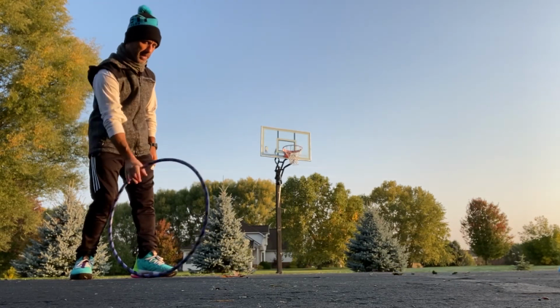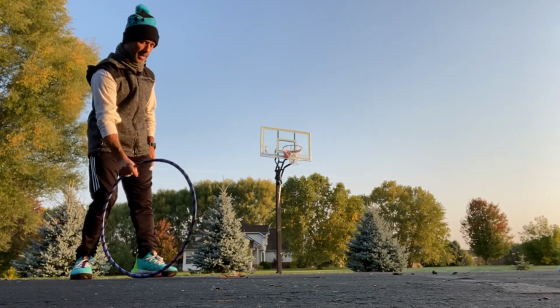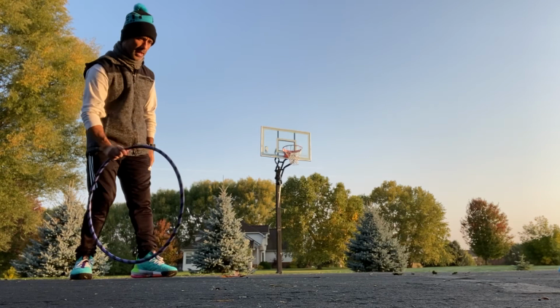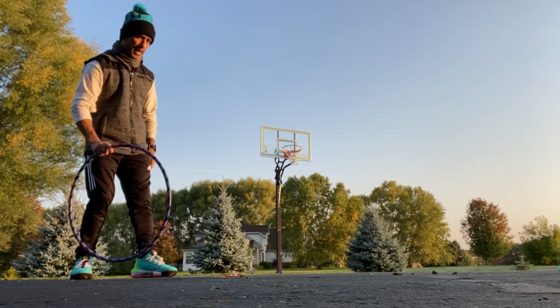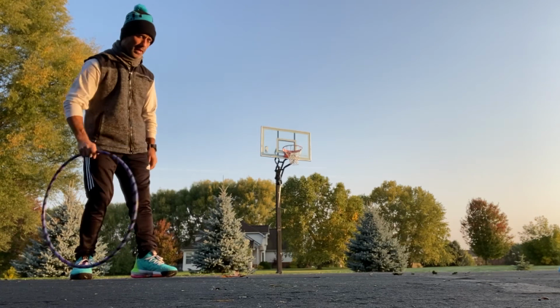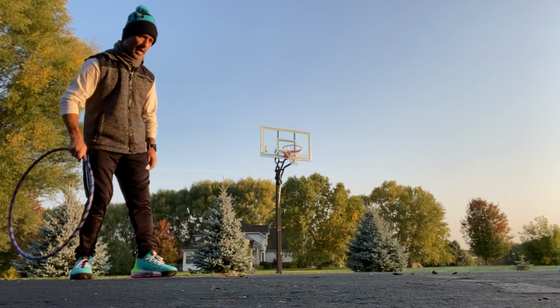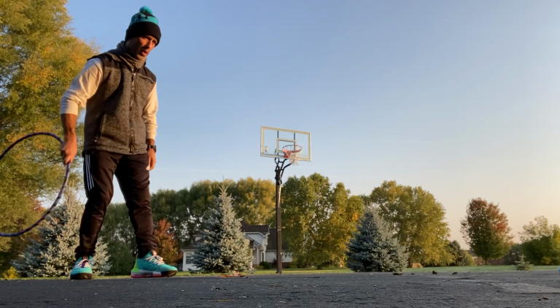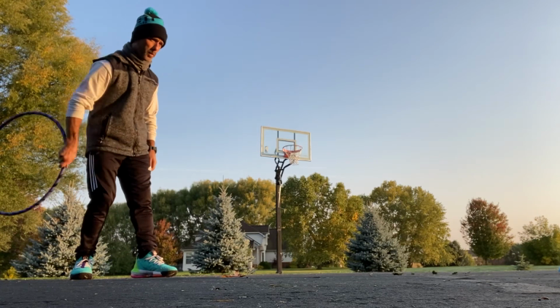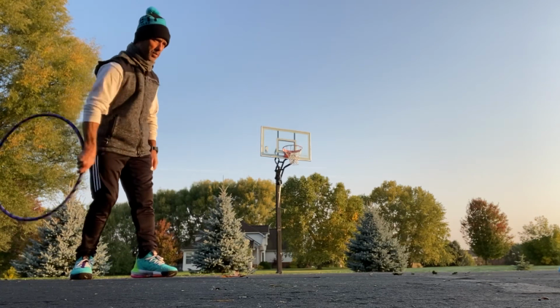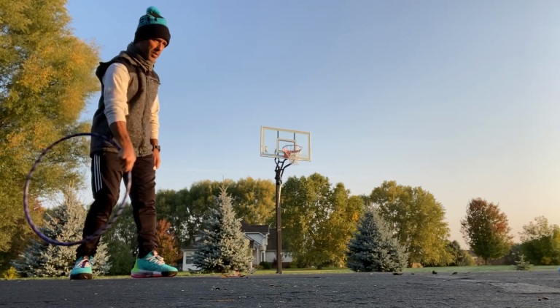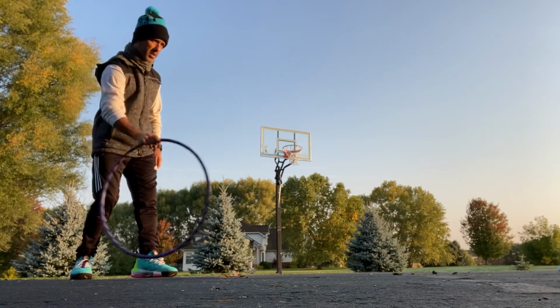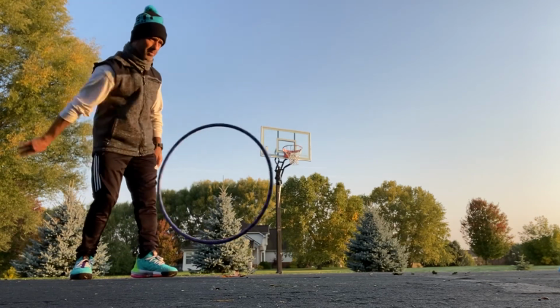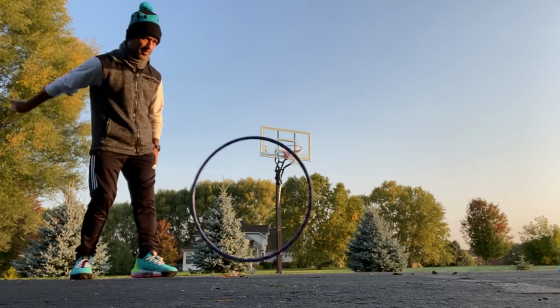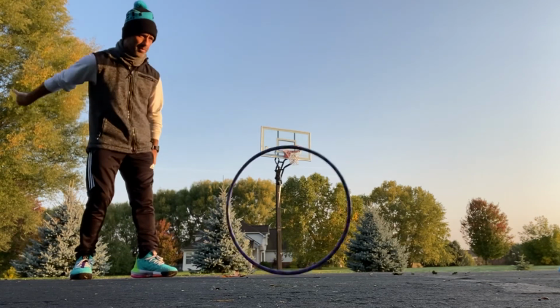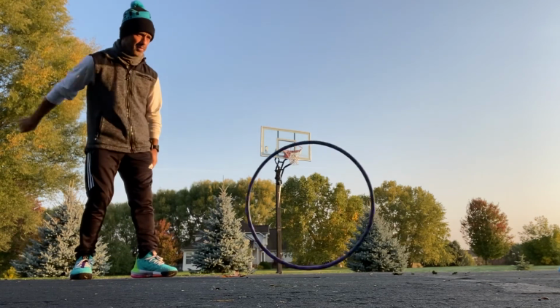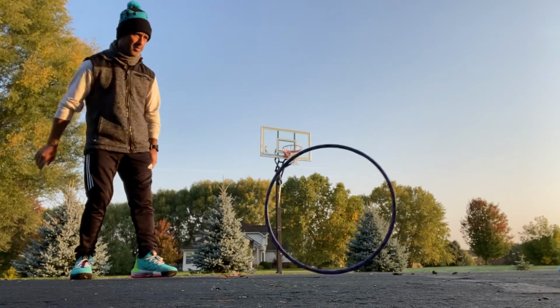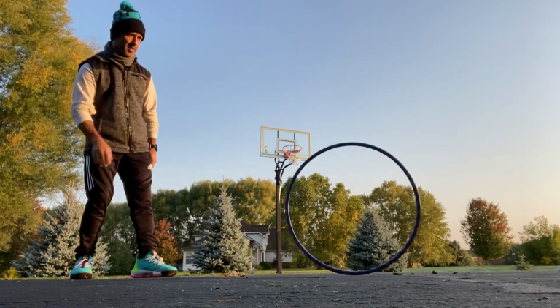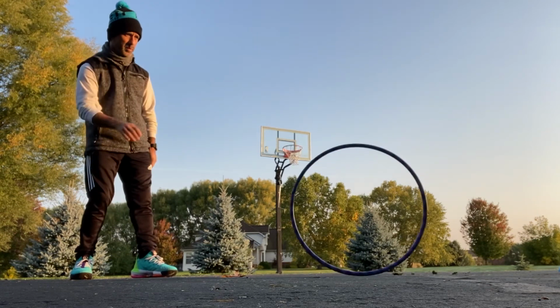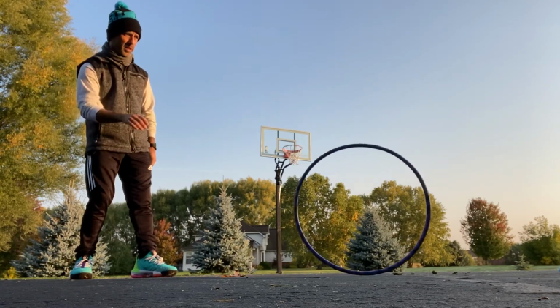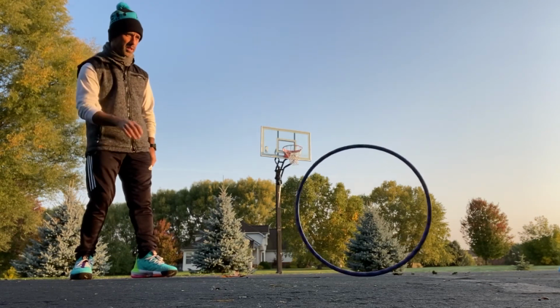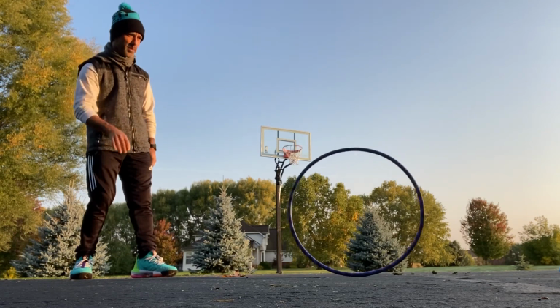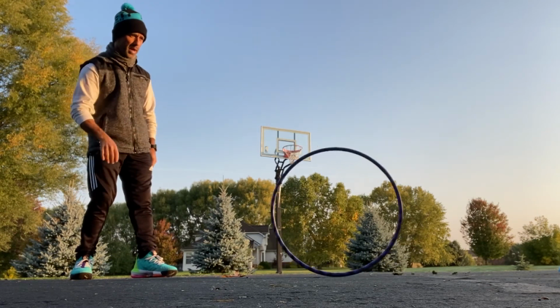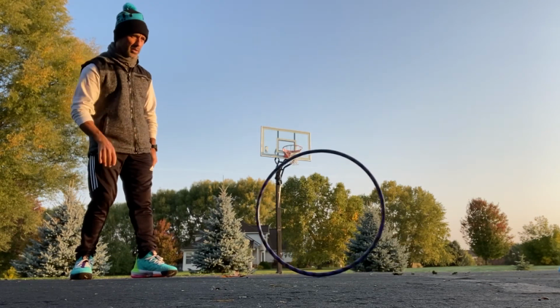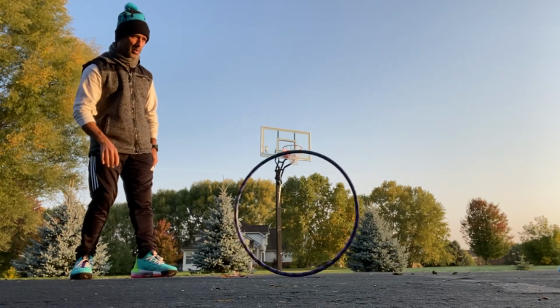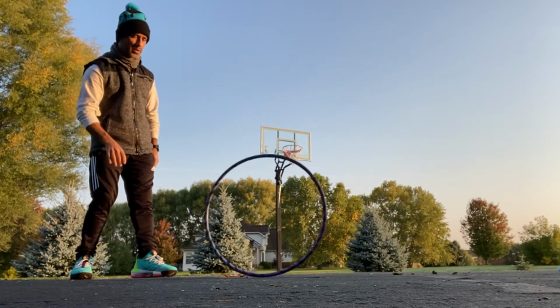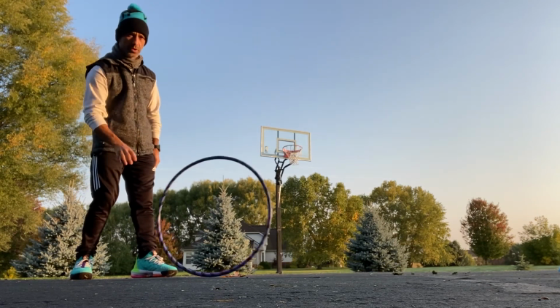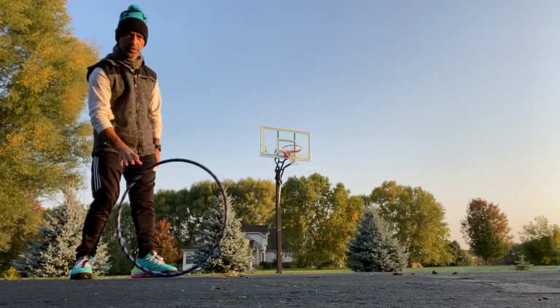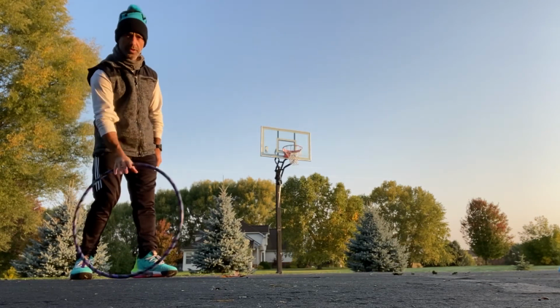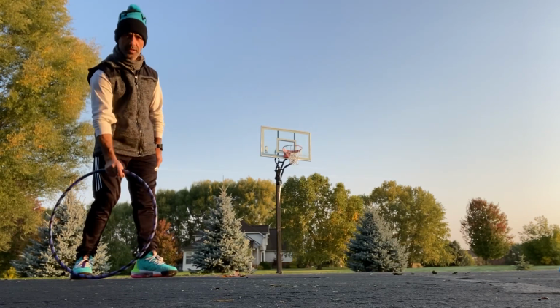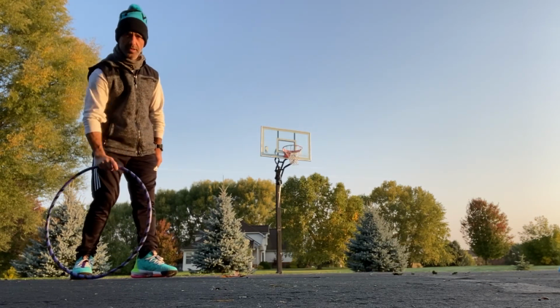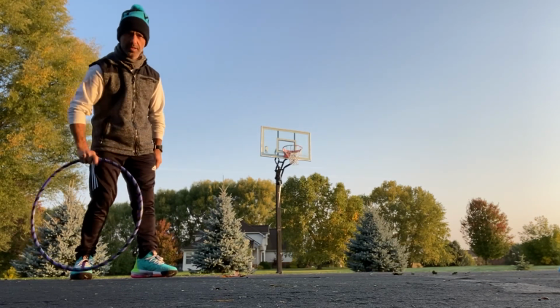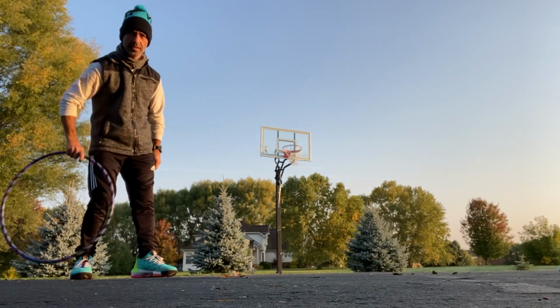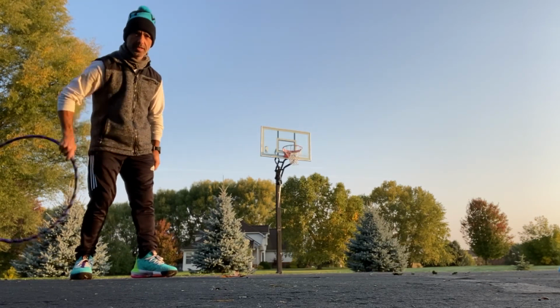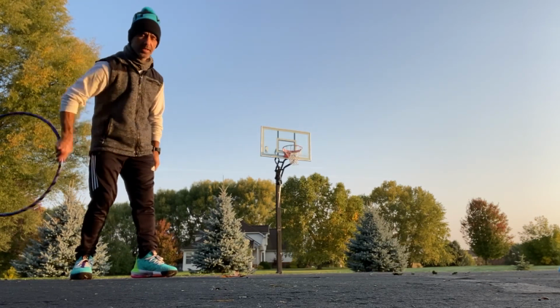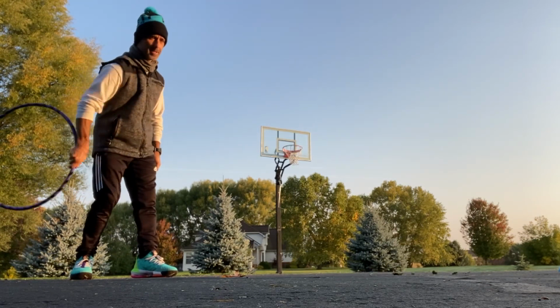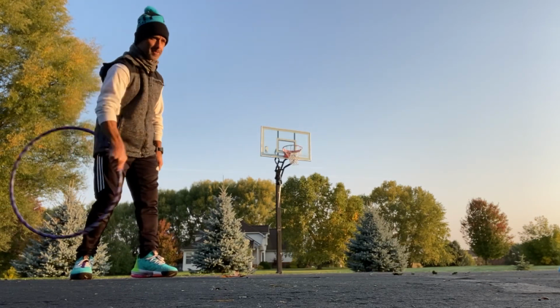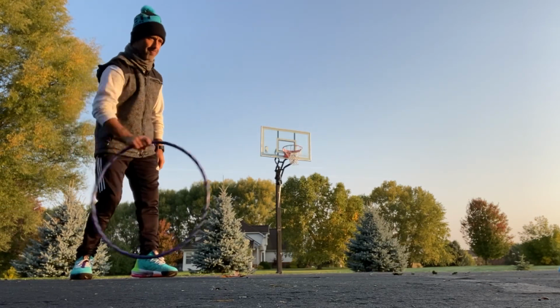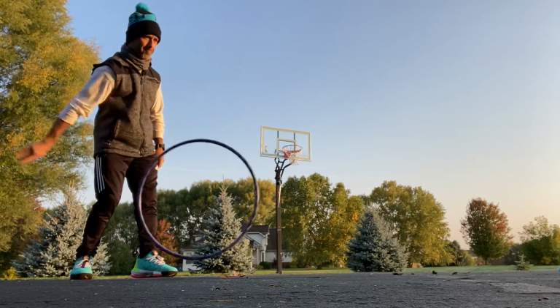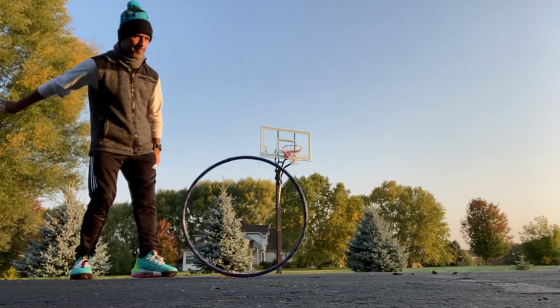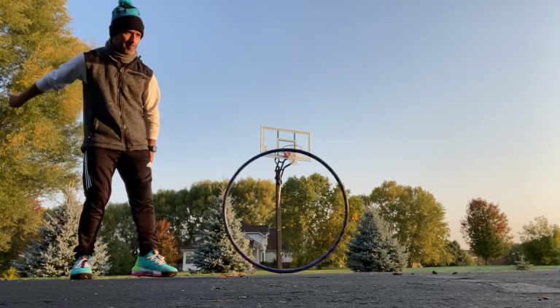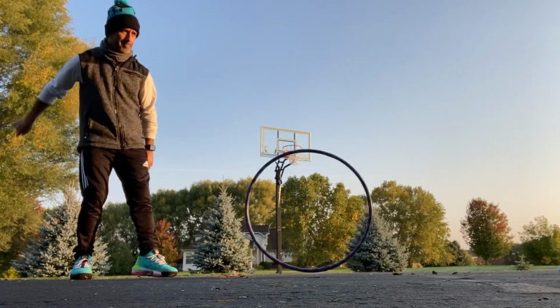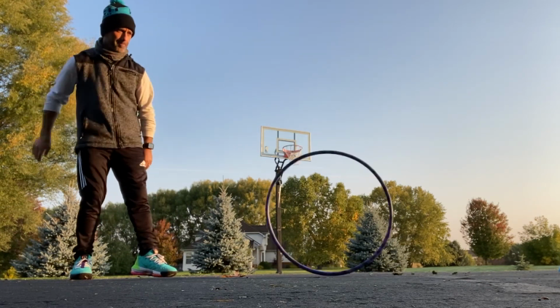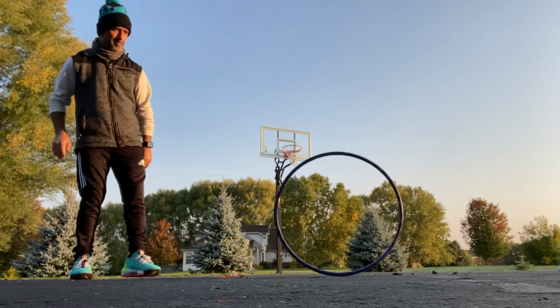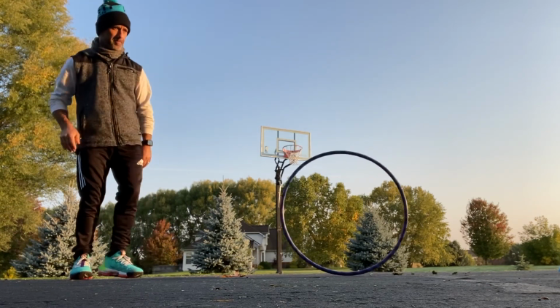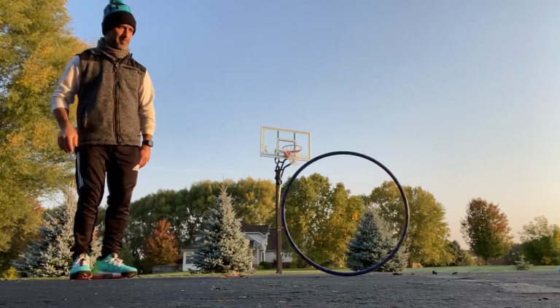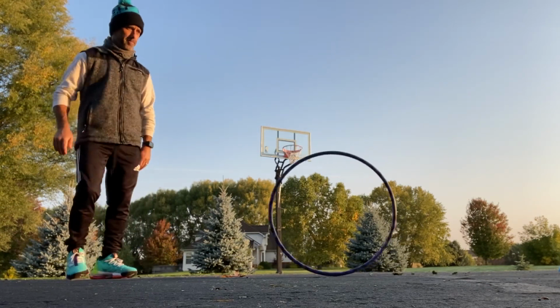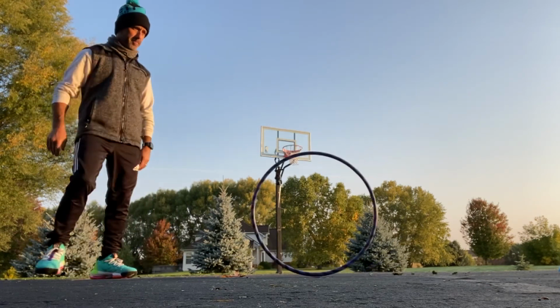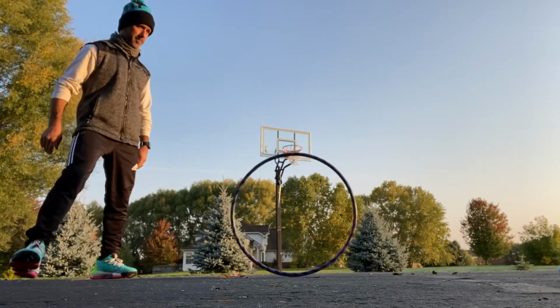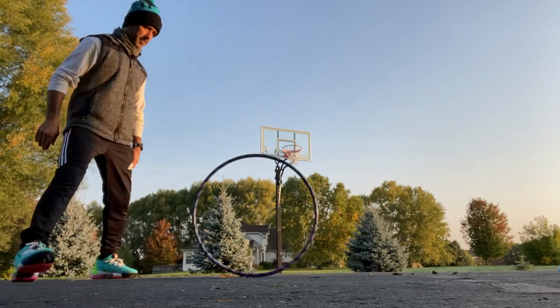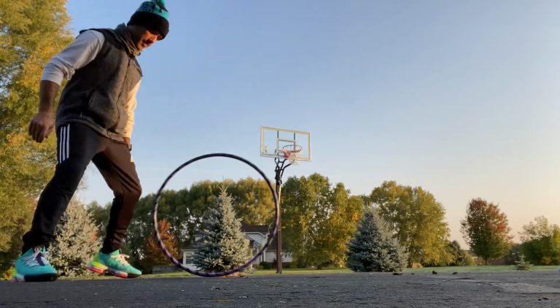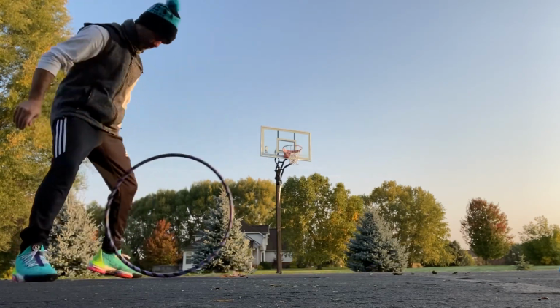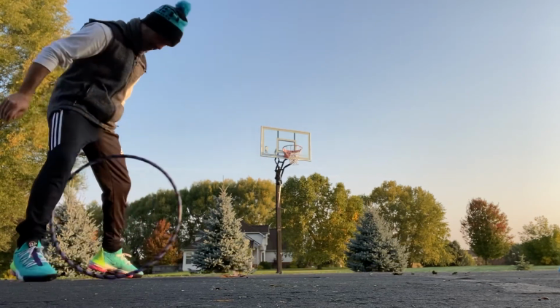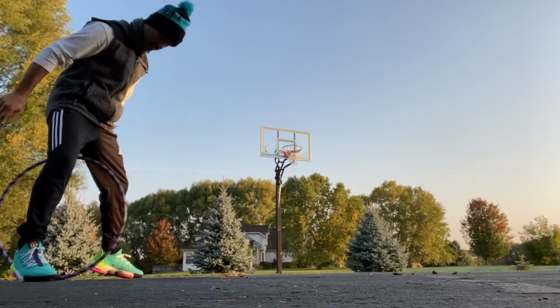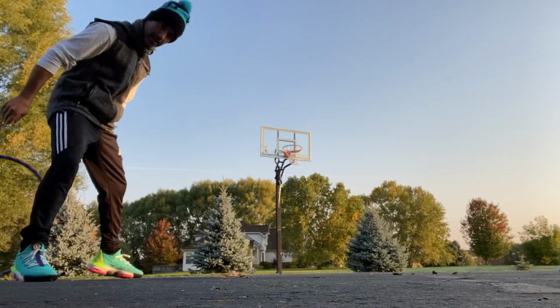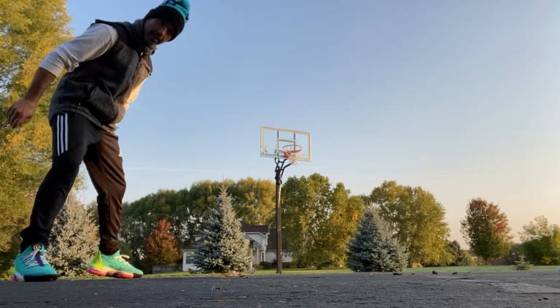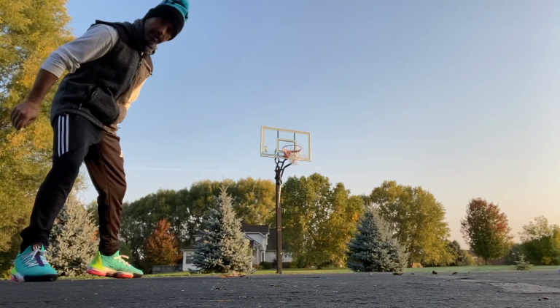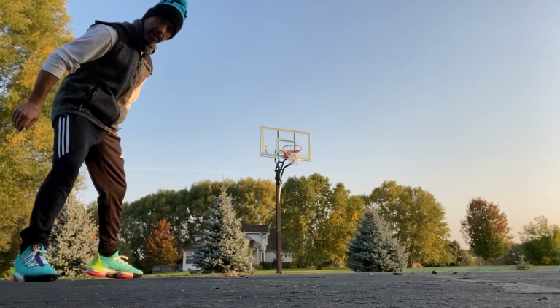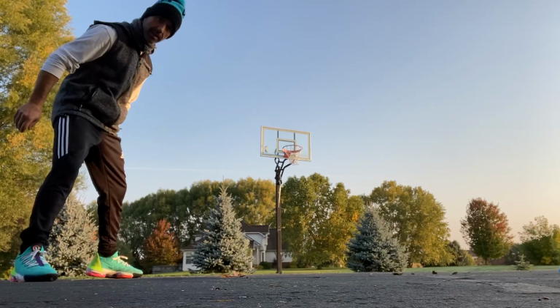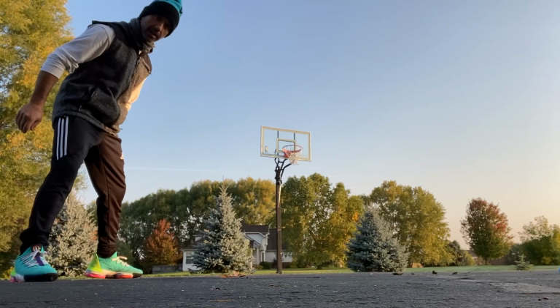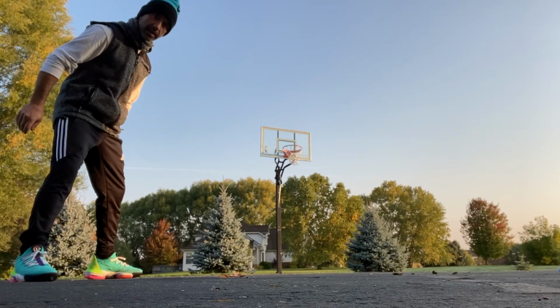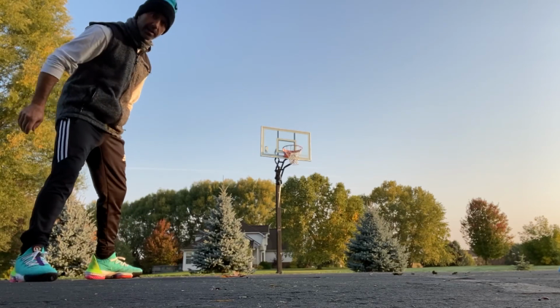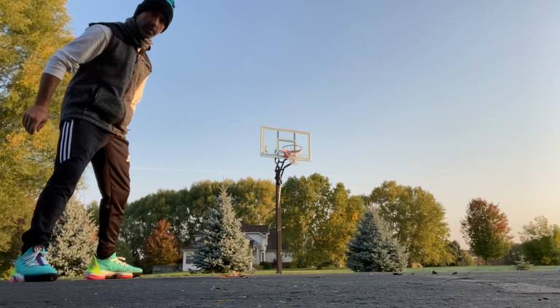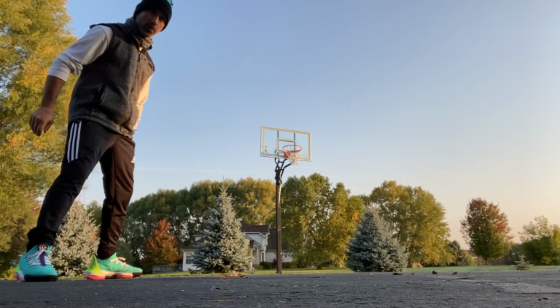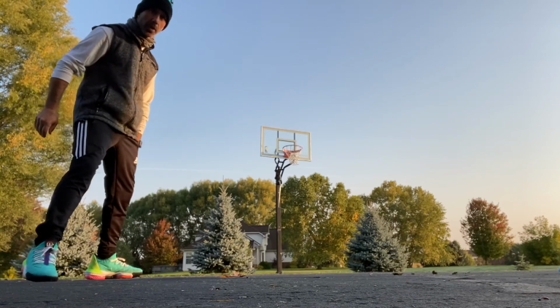And that hoop just spins back towards you — that's the boomerang.